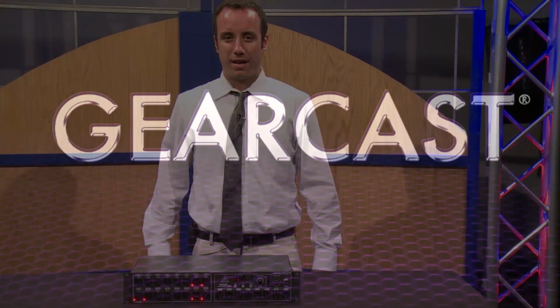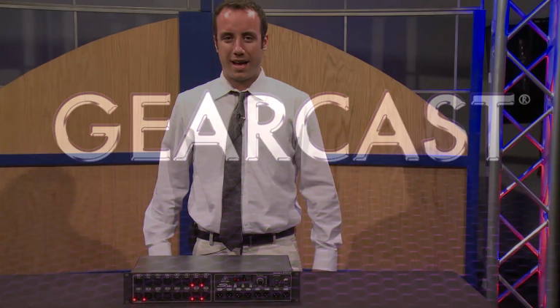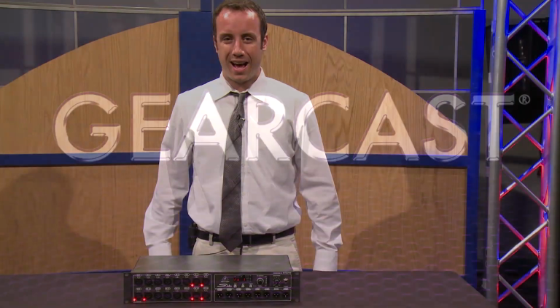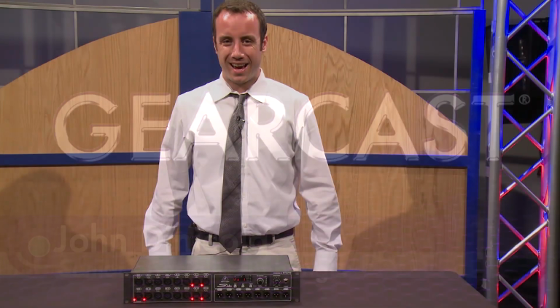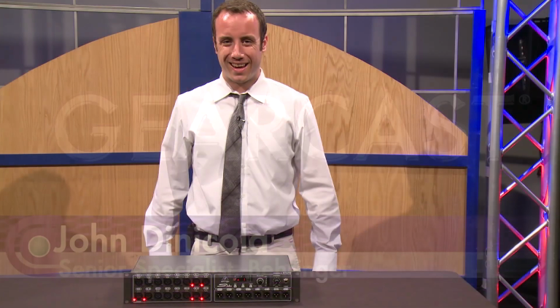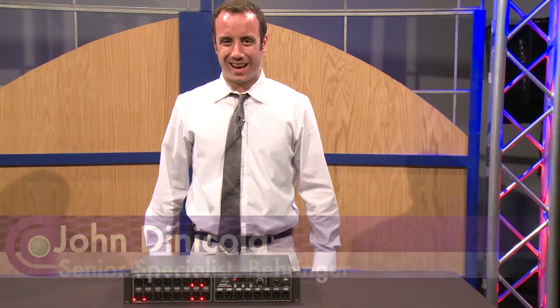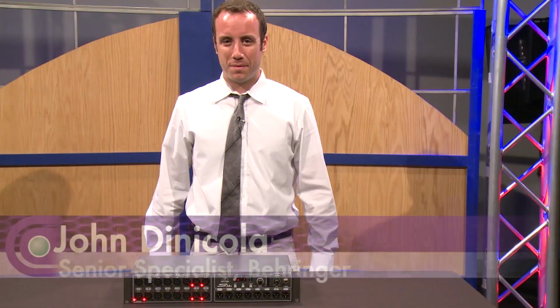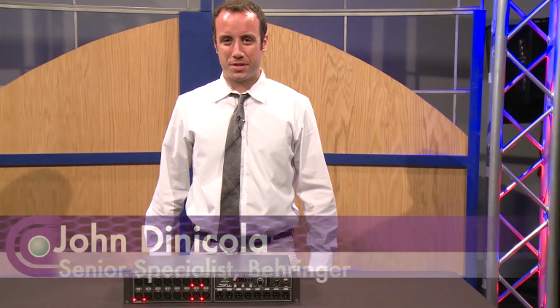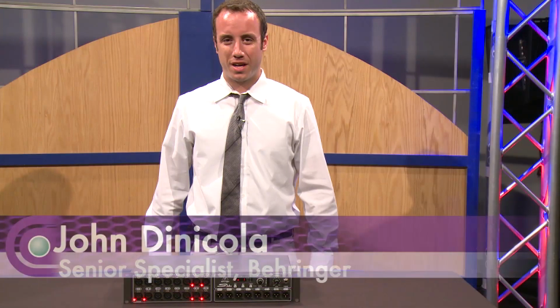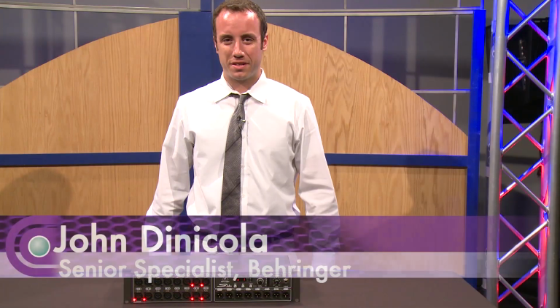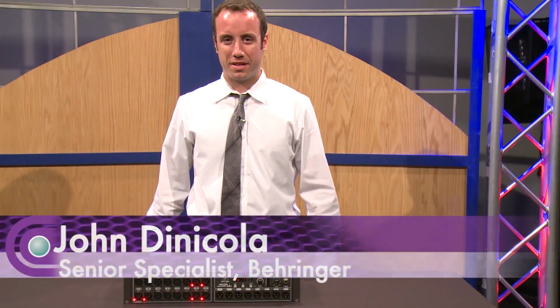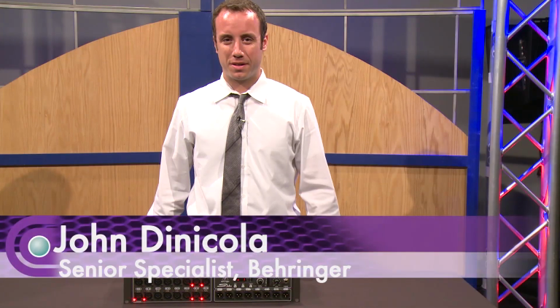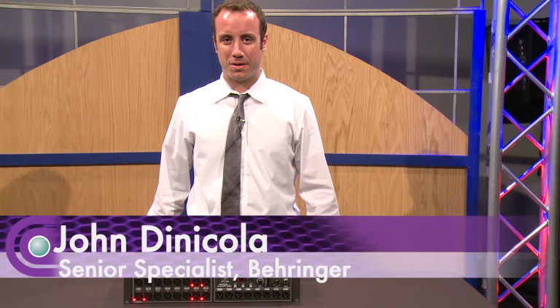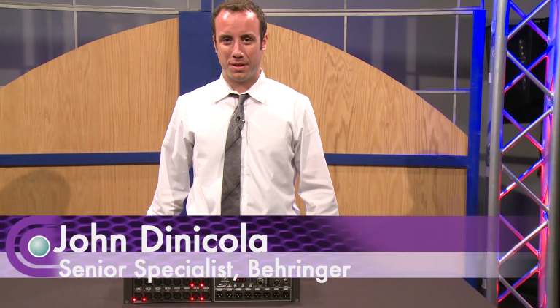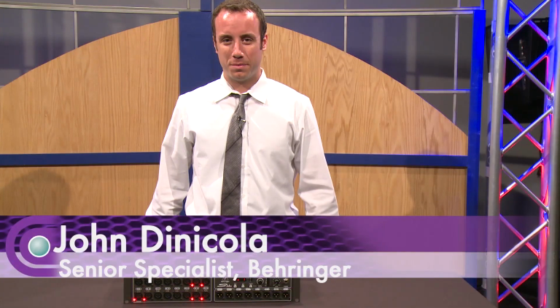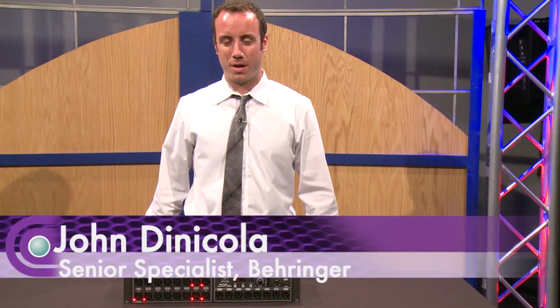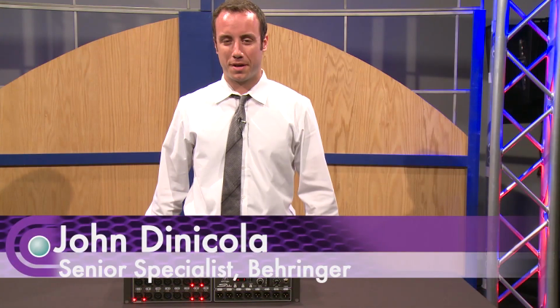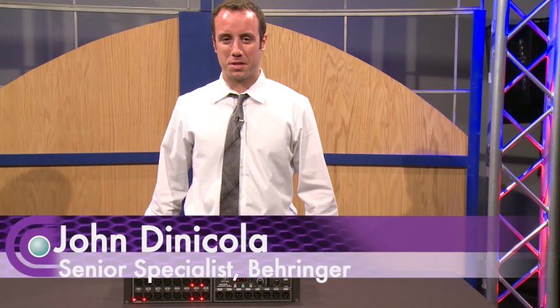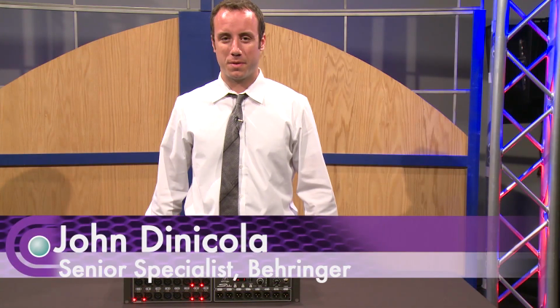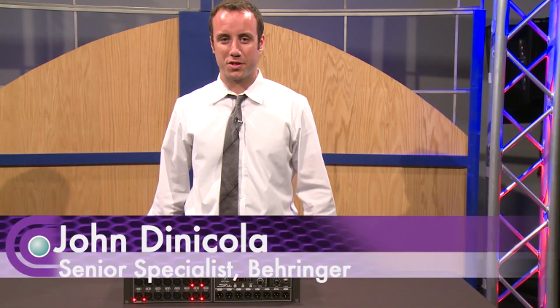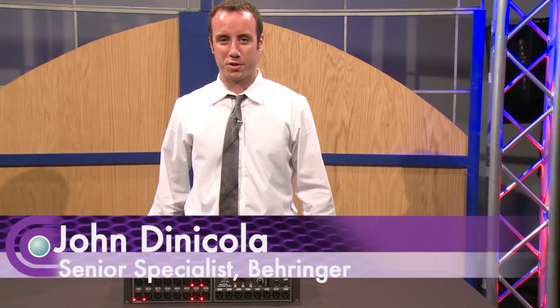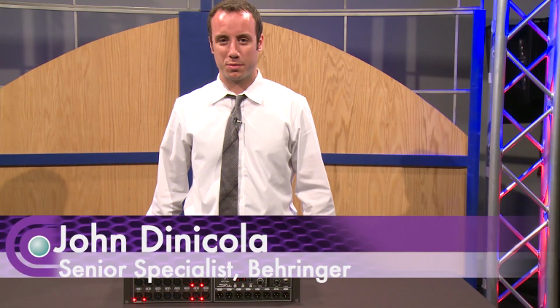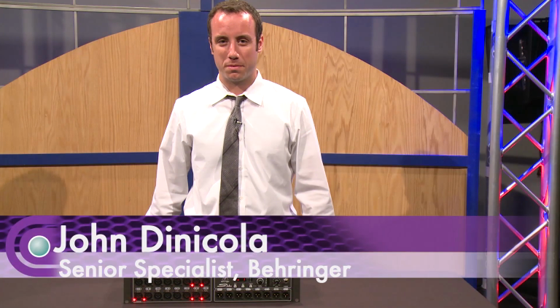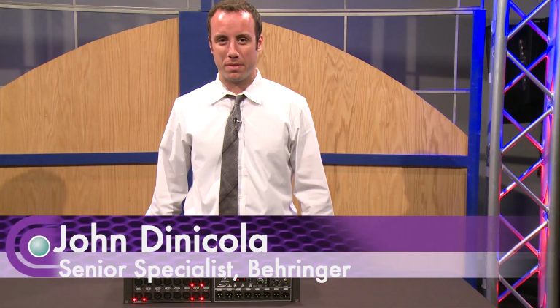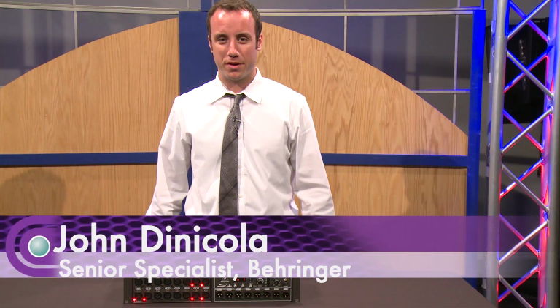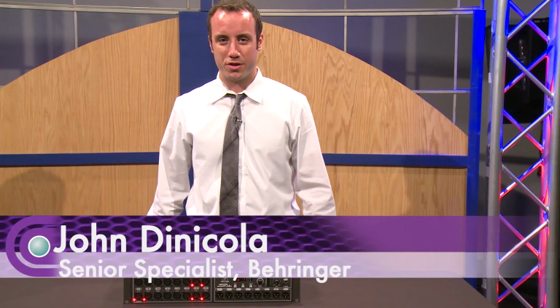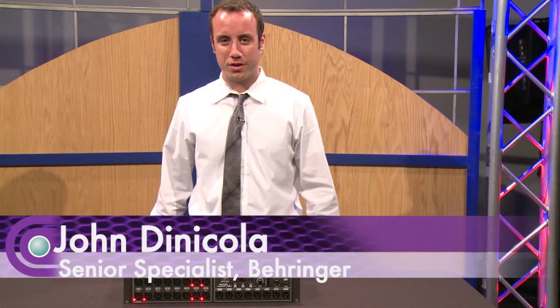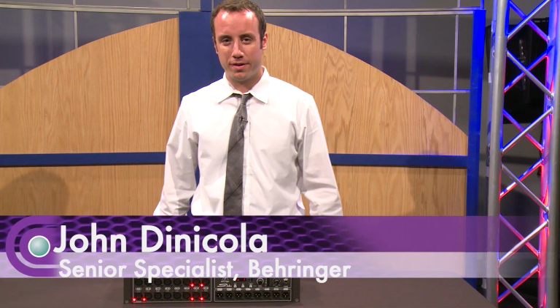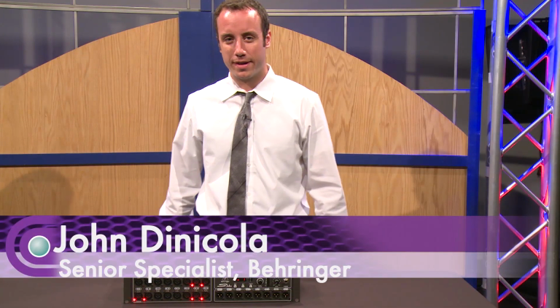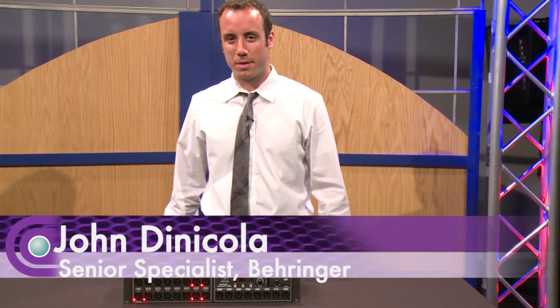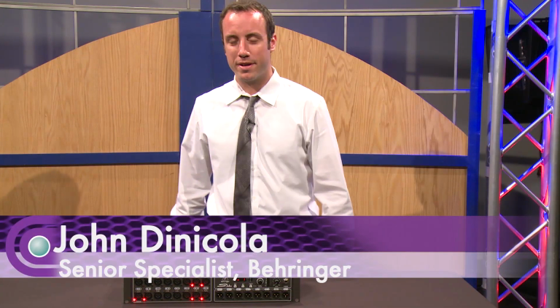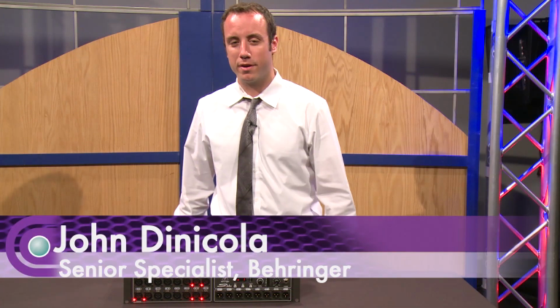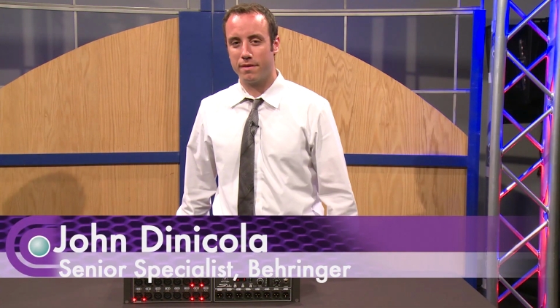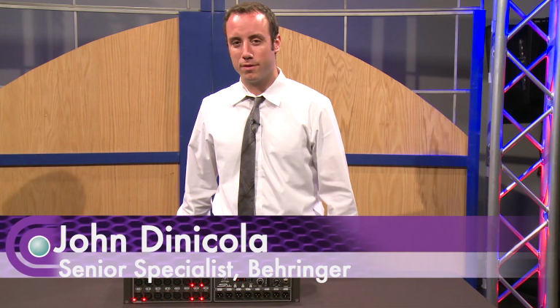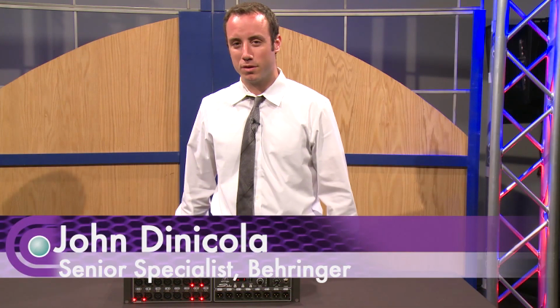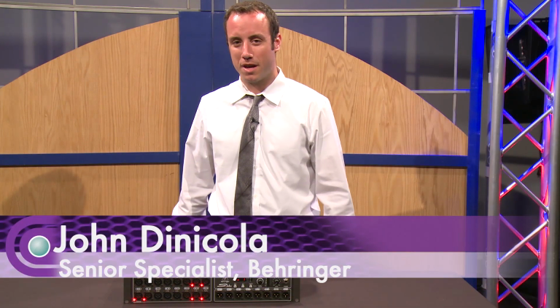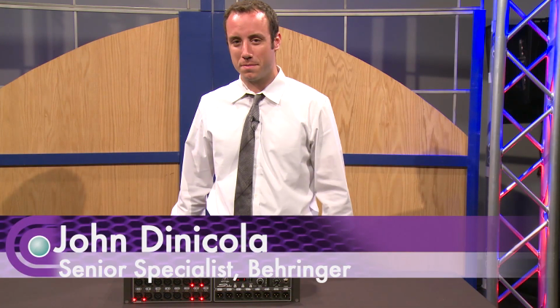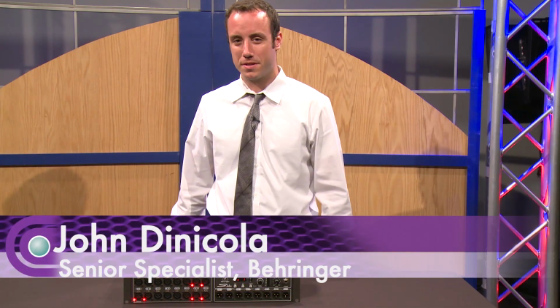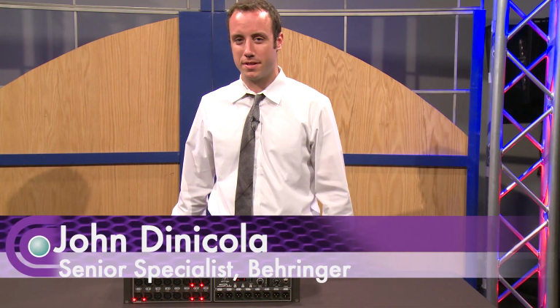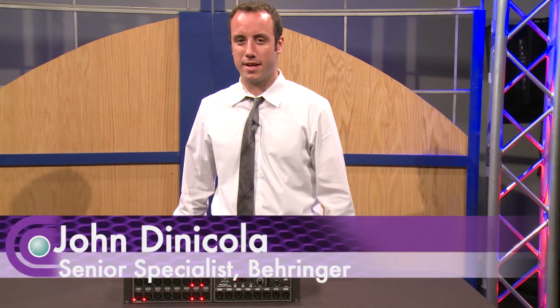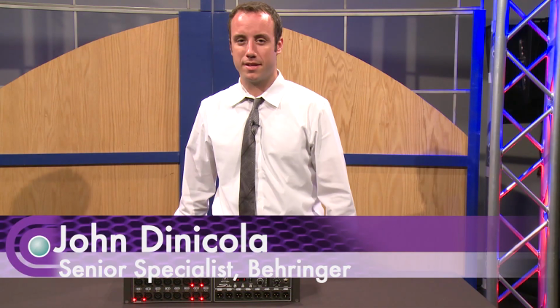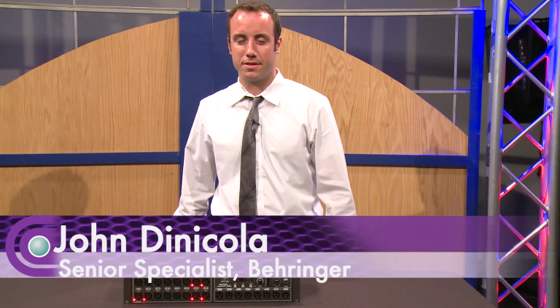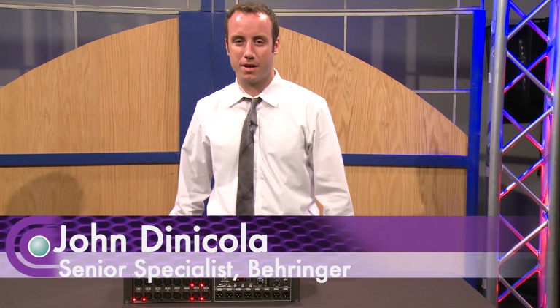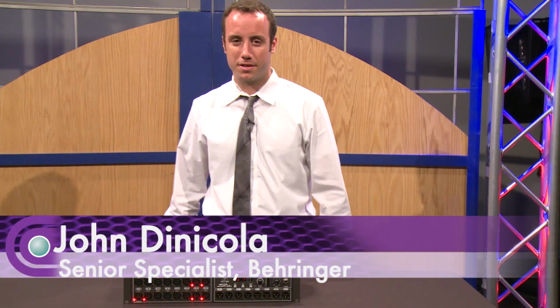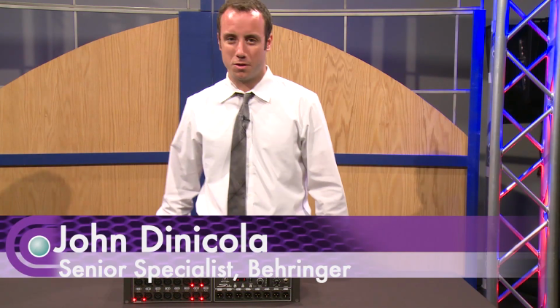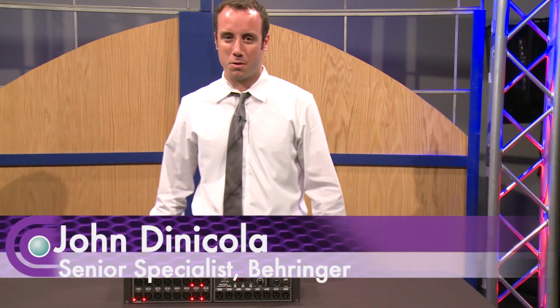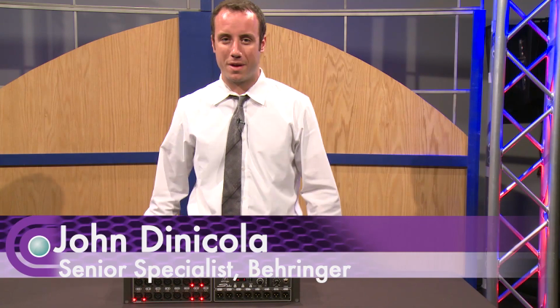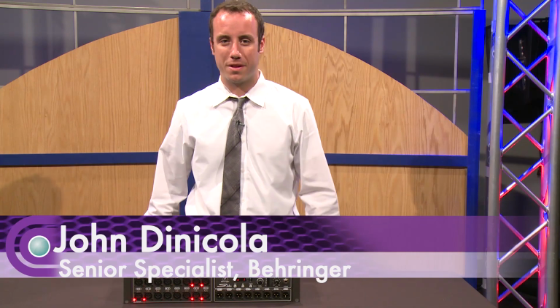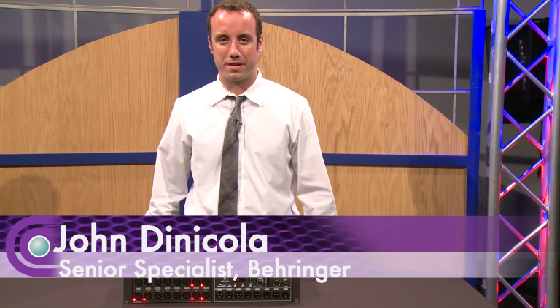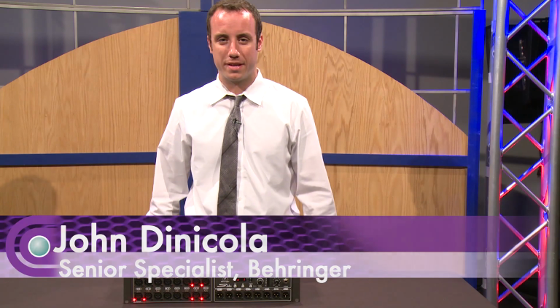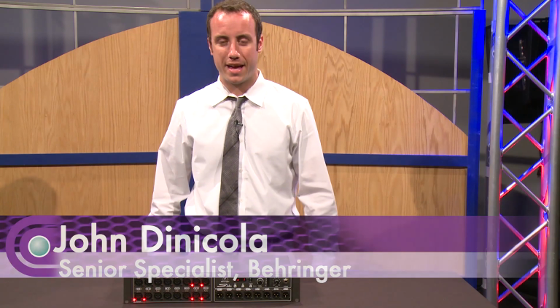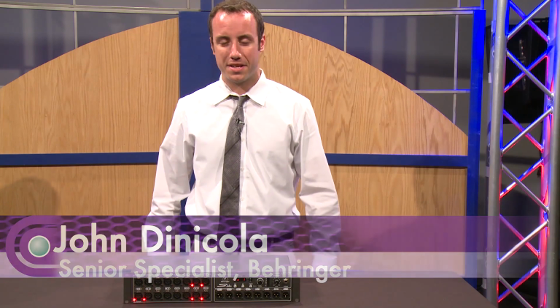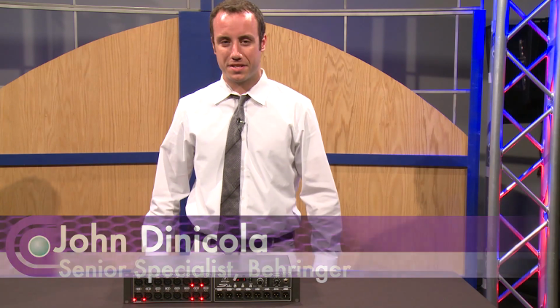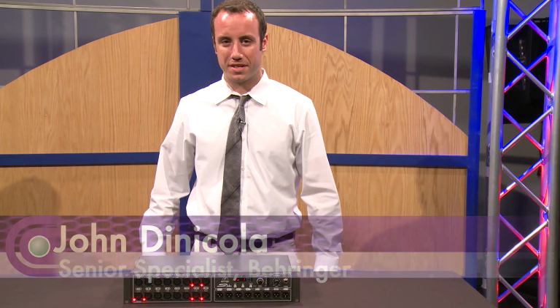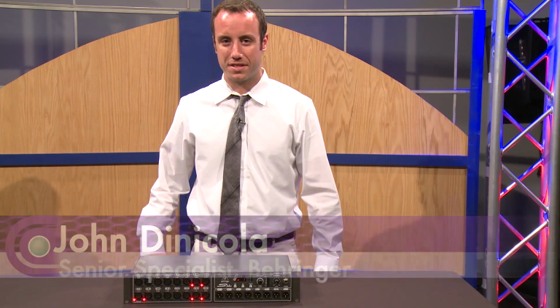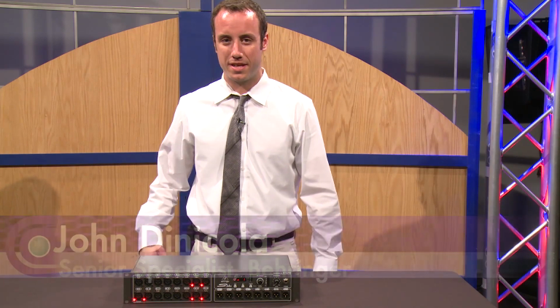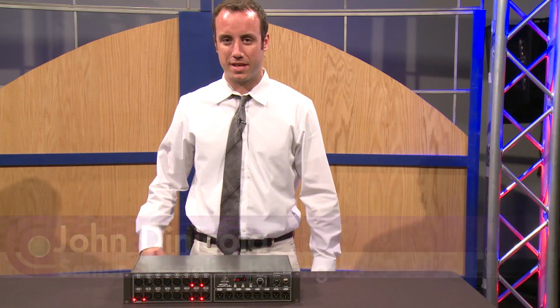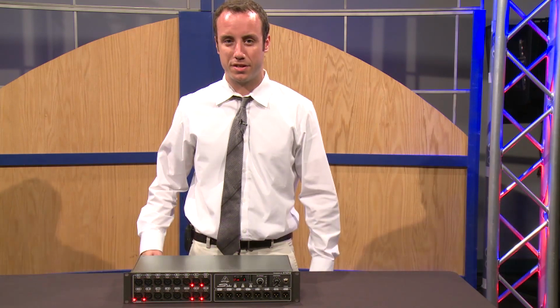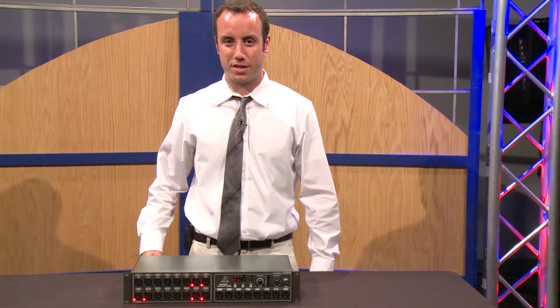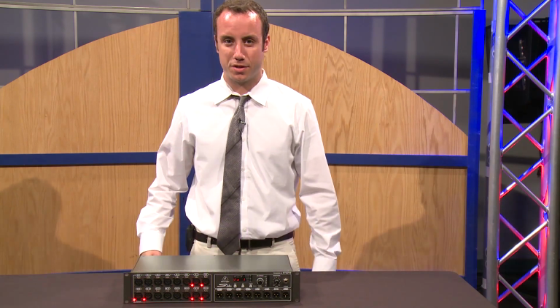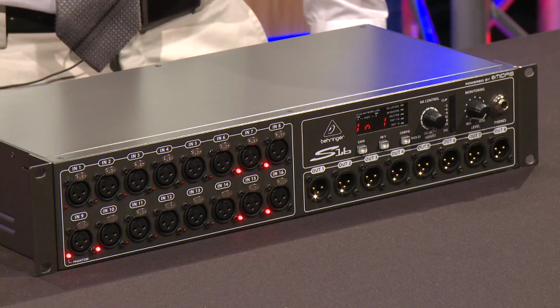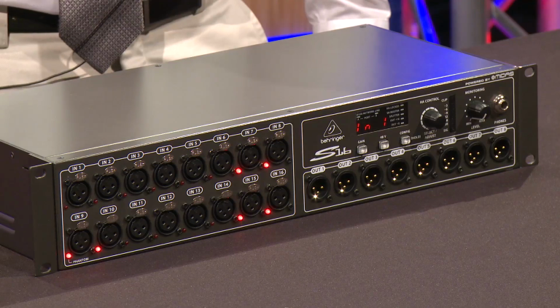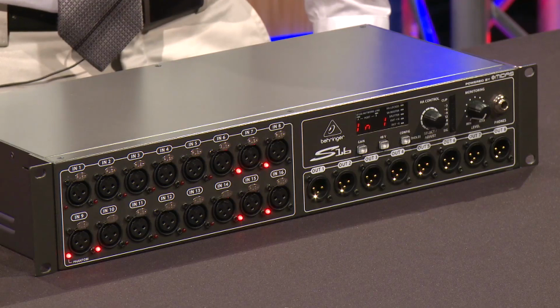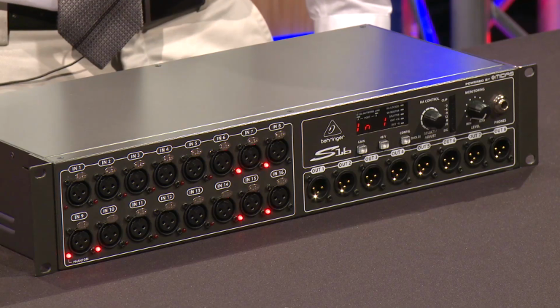Hi, I'm John DiNicola, Product Specialist with Behringer, and I'm here at Full Compass today to talk to you about the S16 Digital Snake.